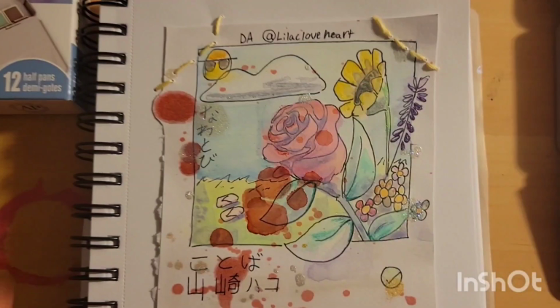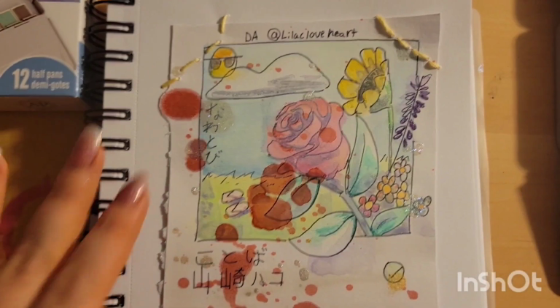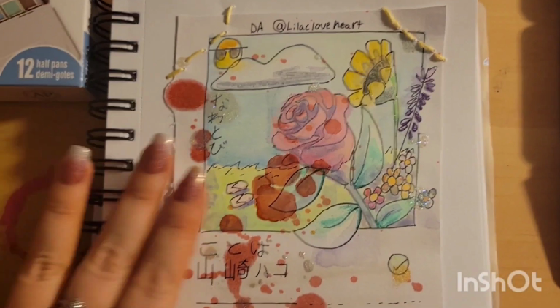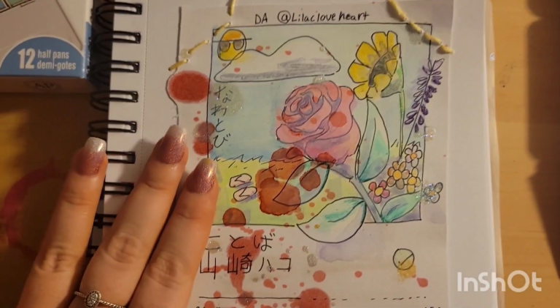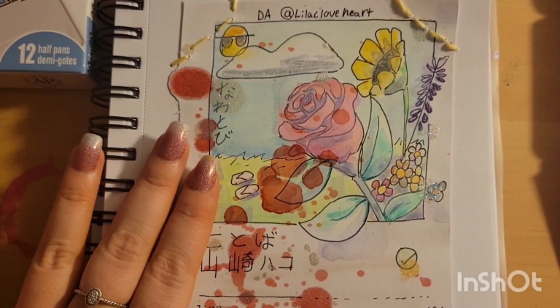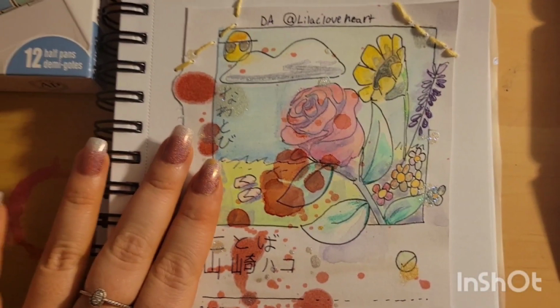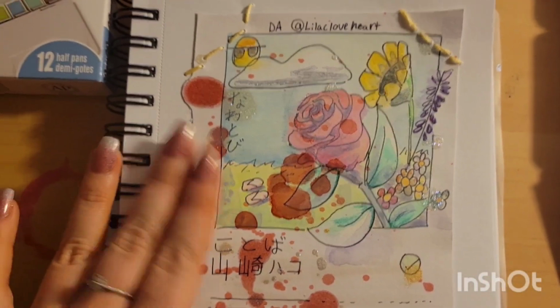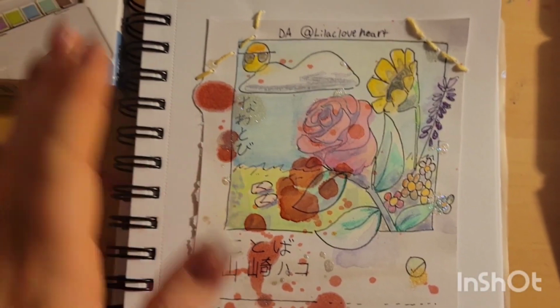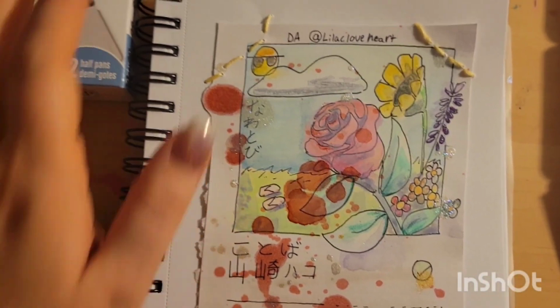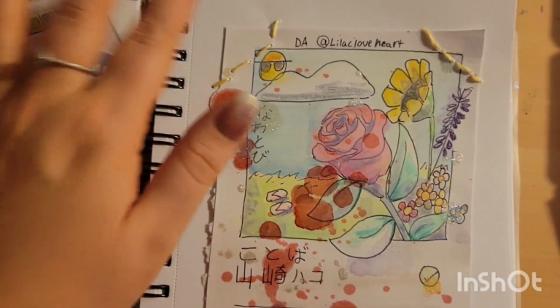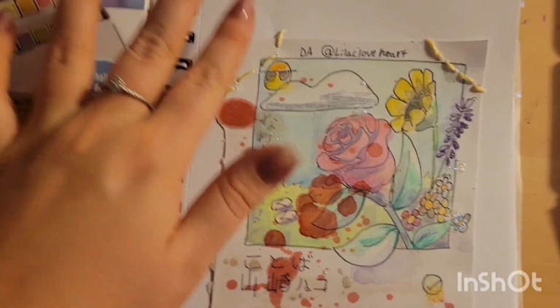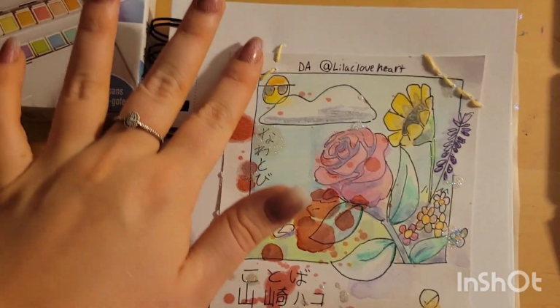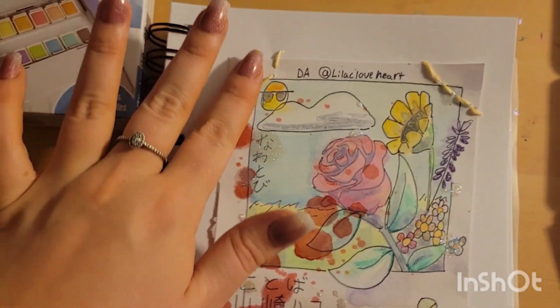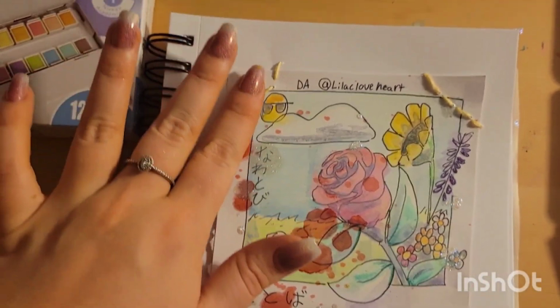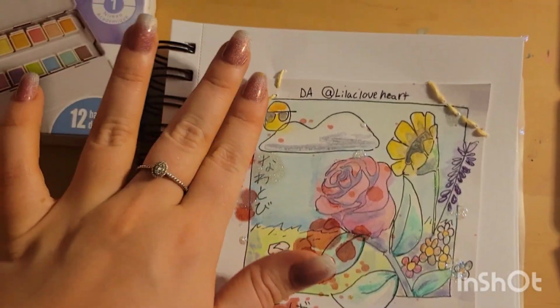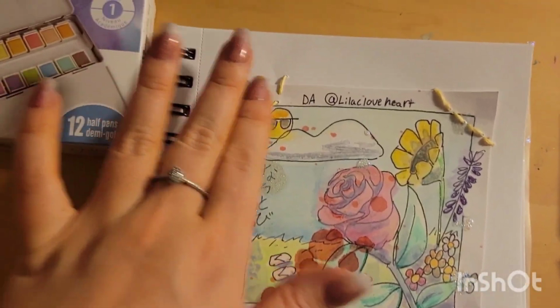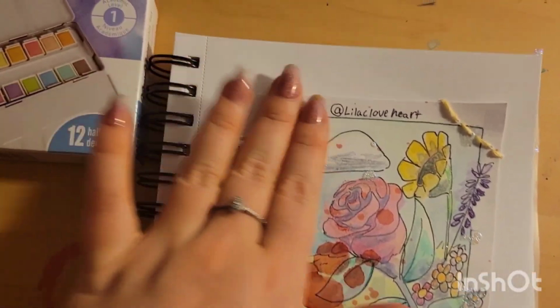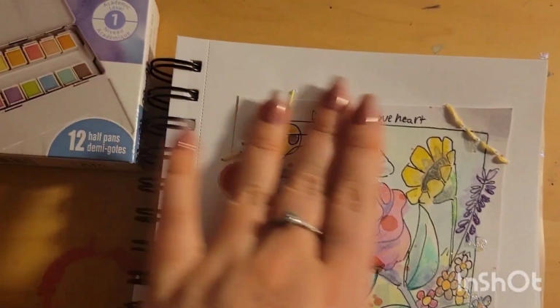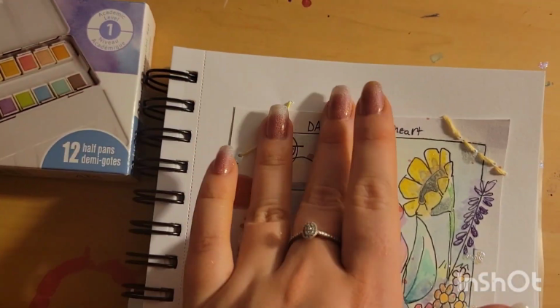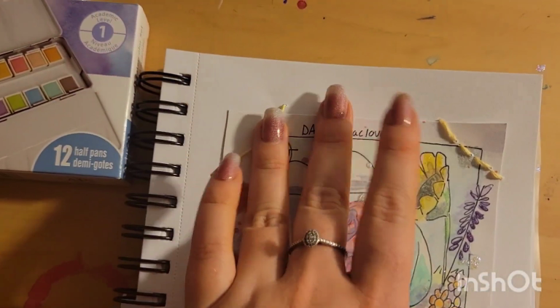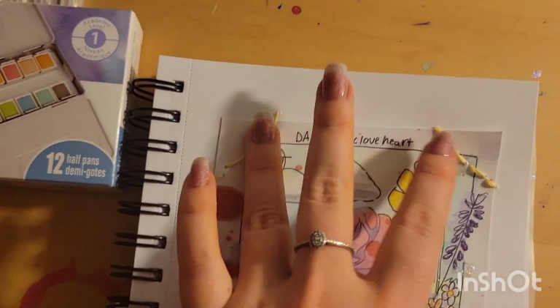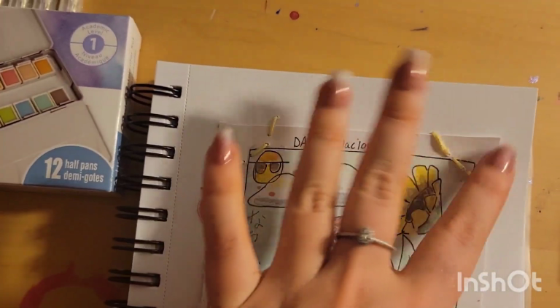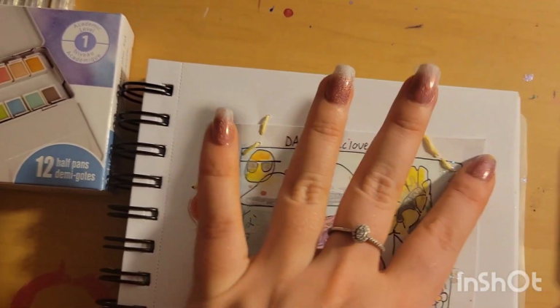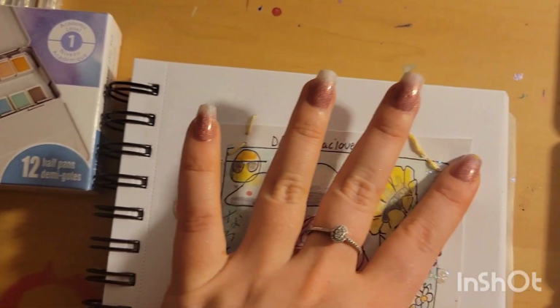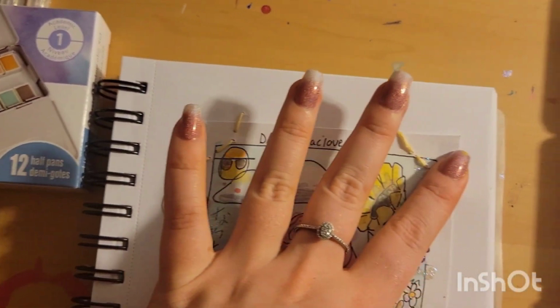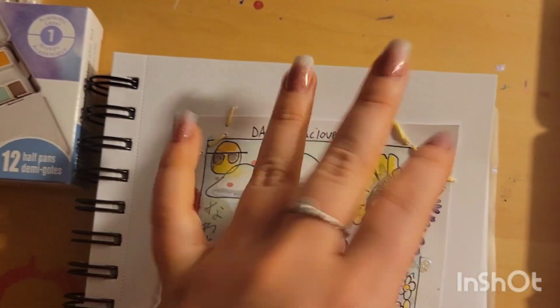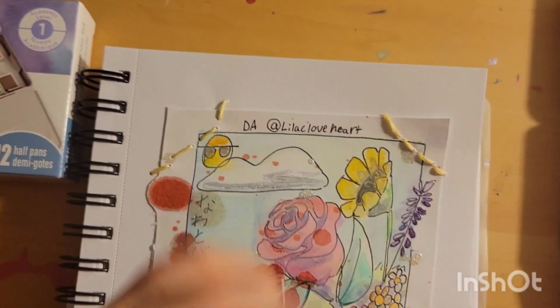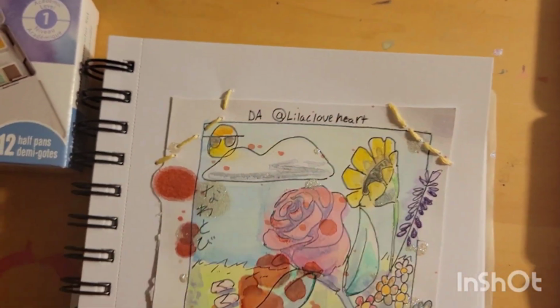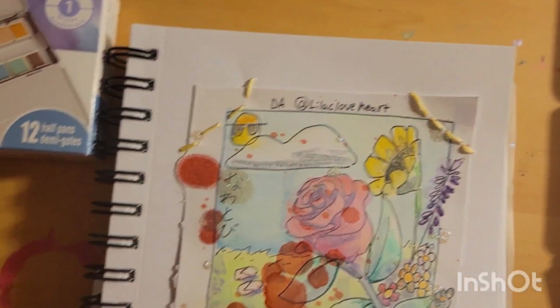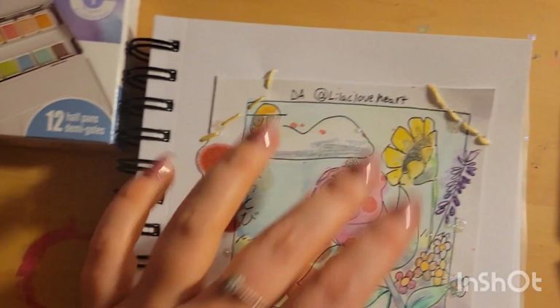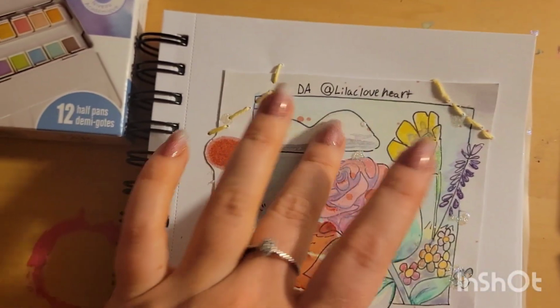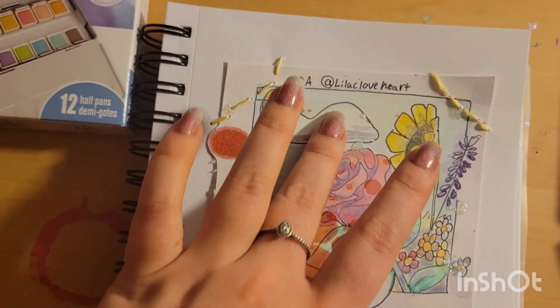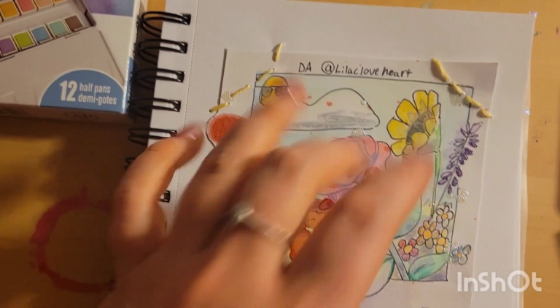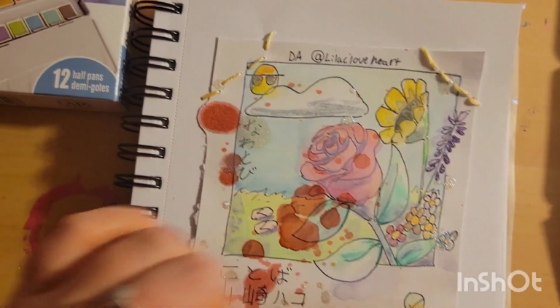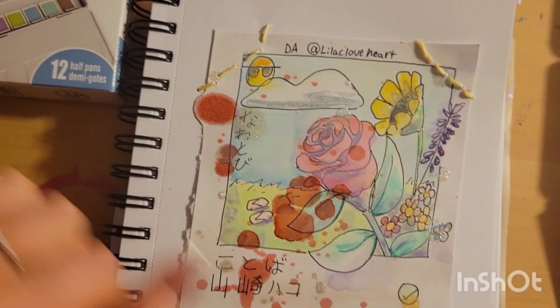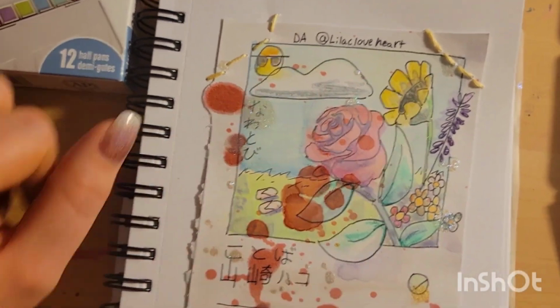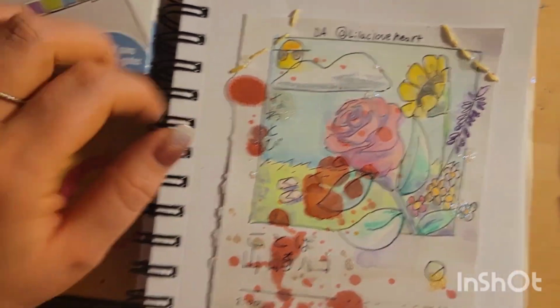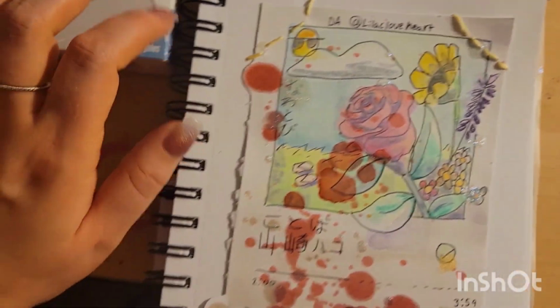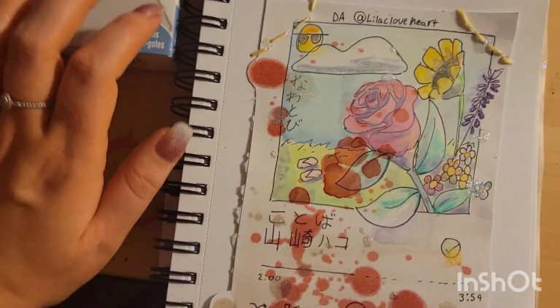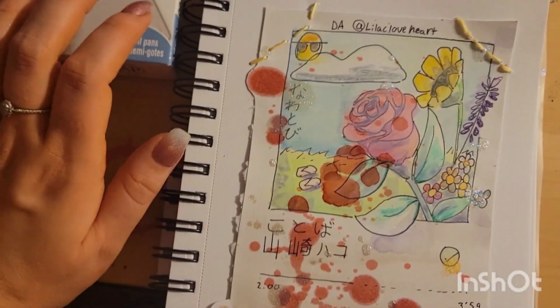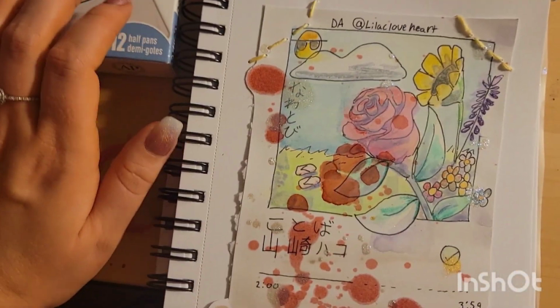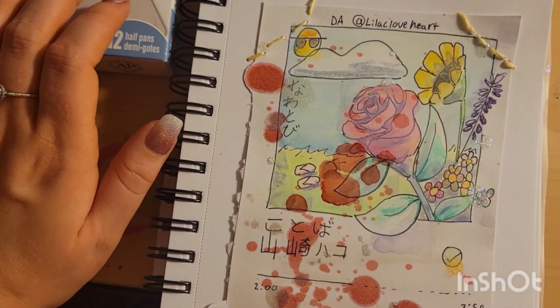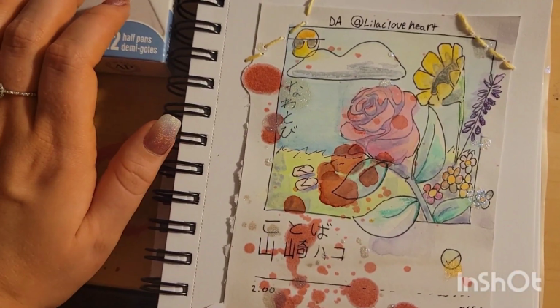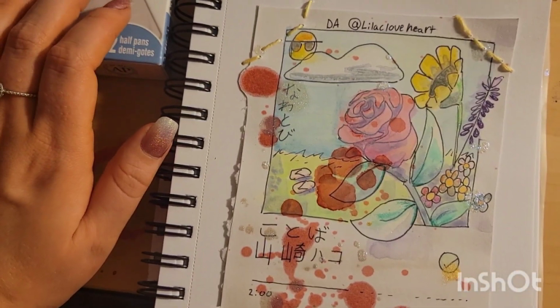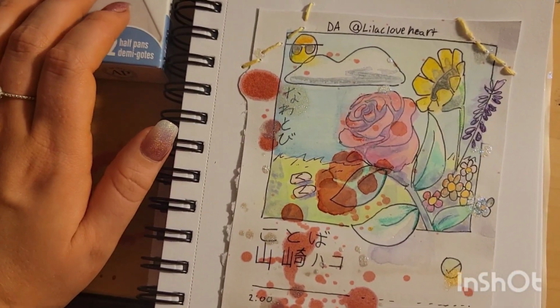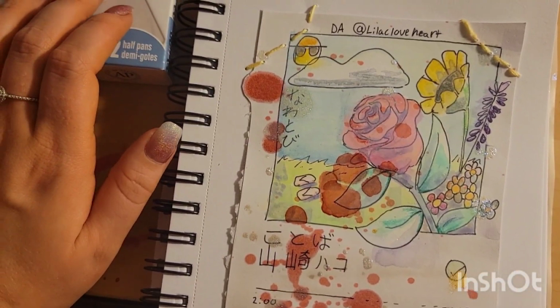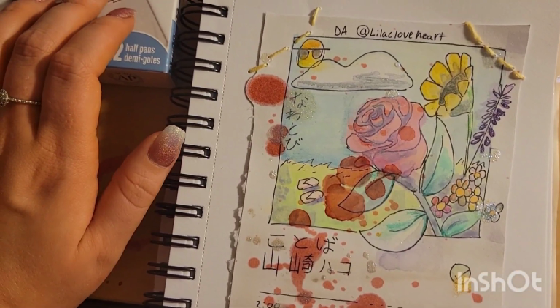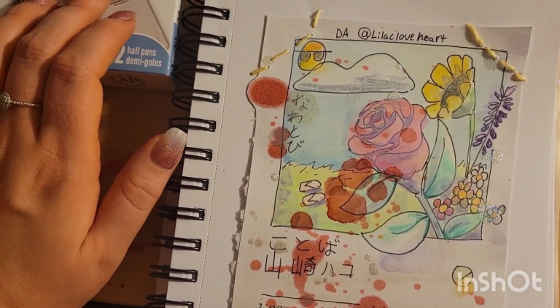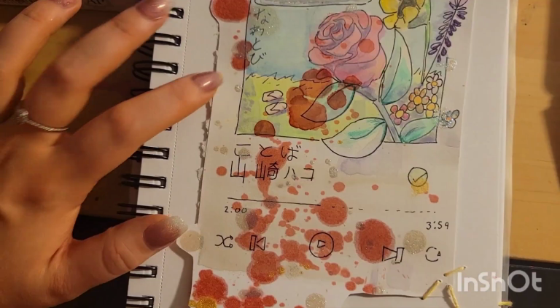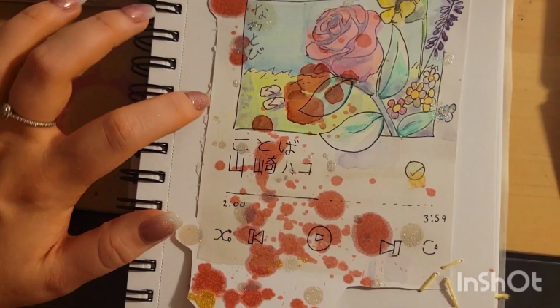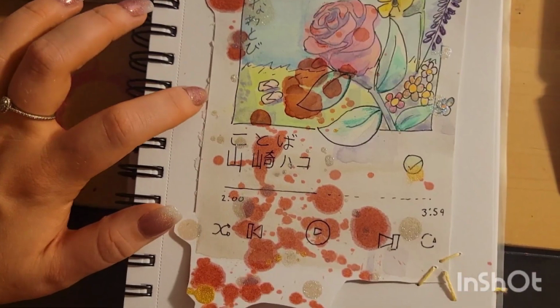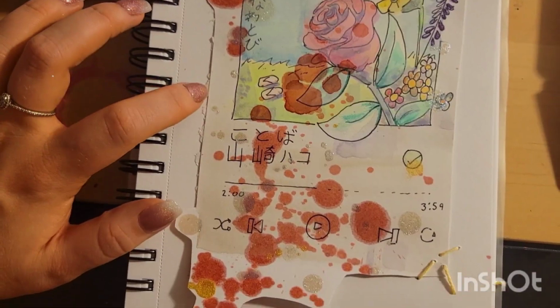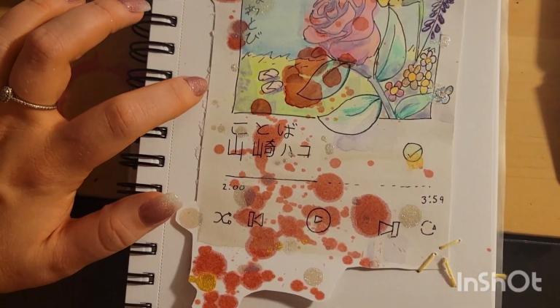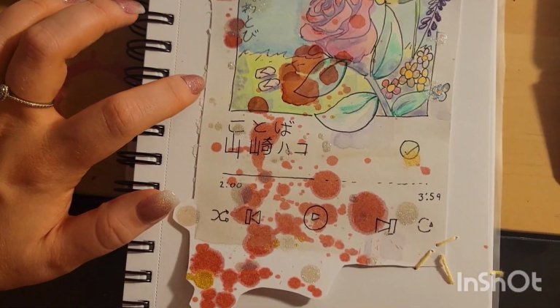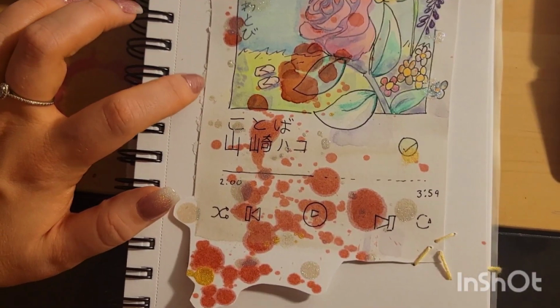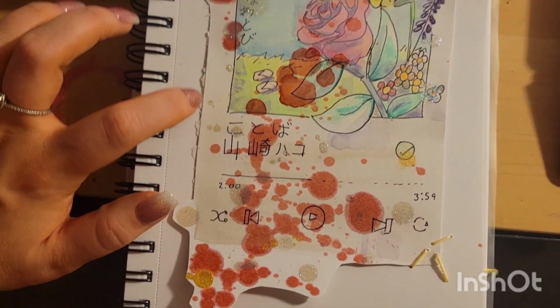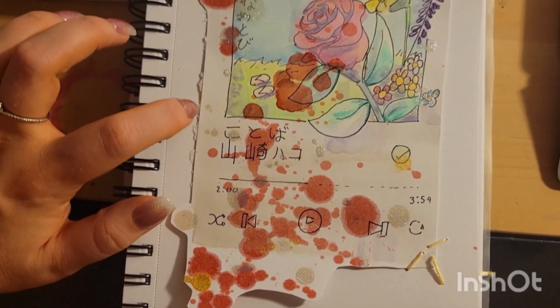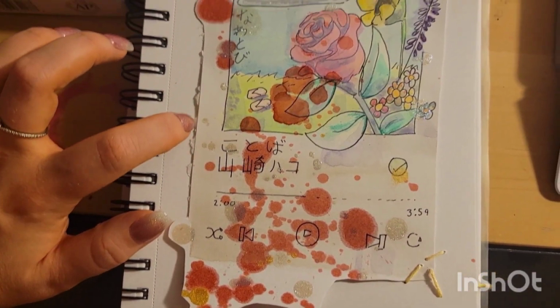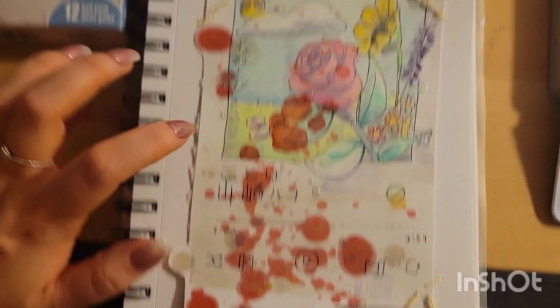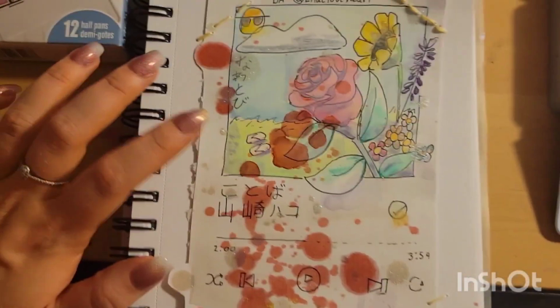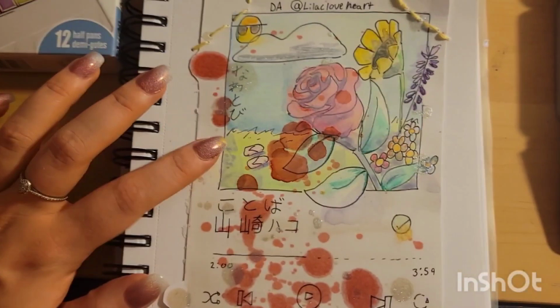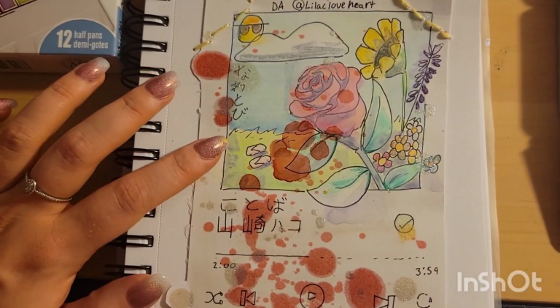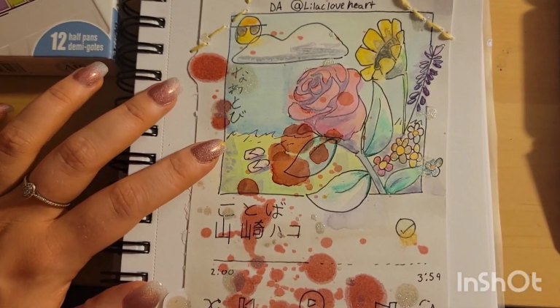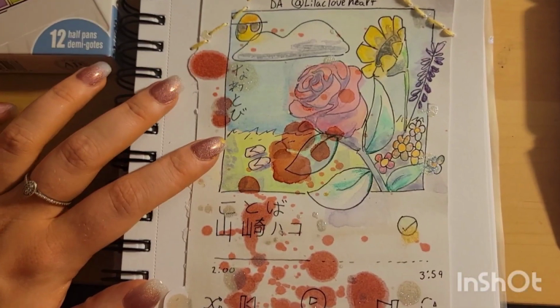Unexpected turn of events — I ended up embroidering it down to my paper. I don't have any tape at the moment, but this is it.